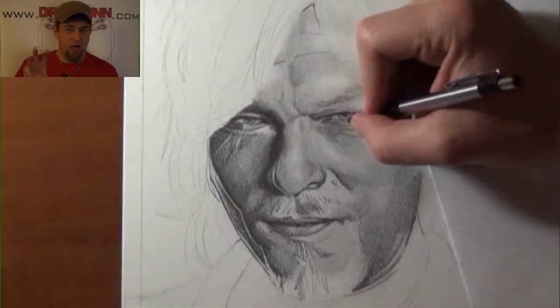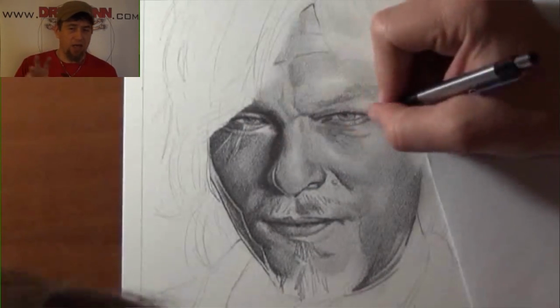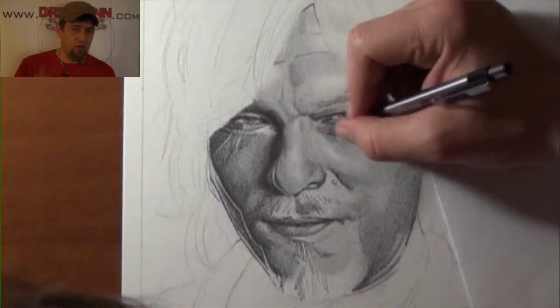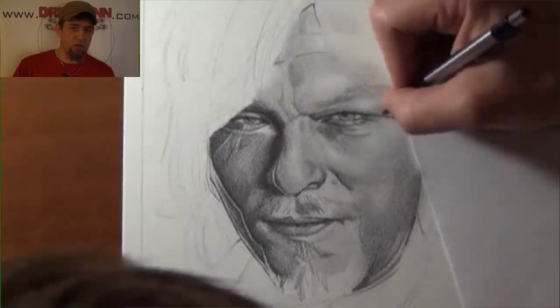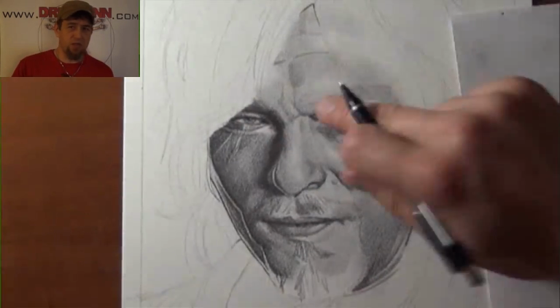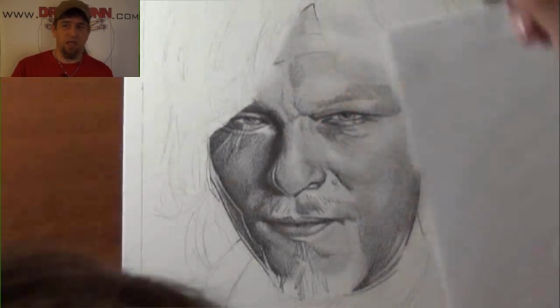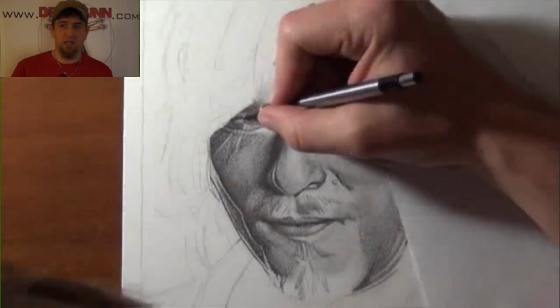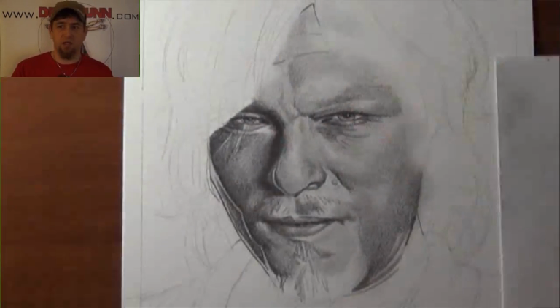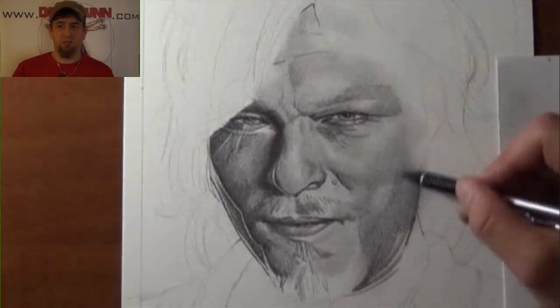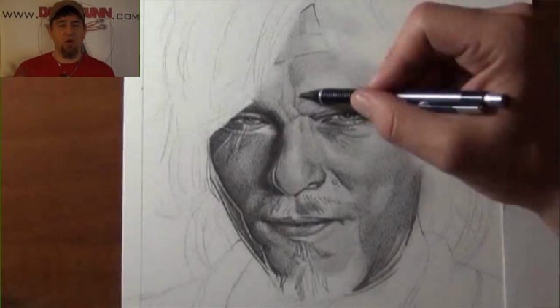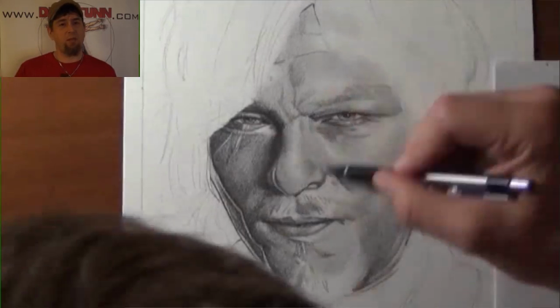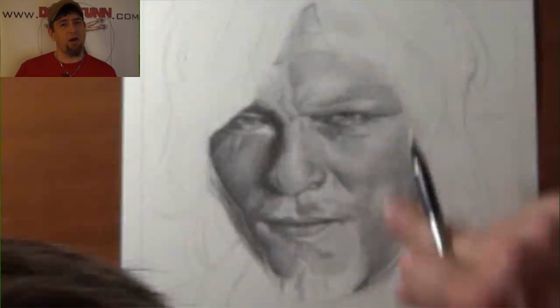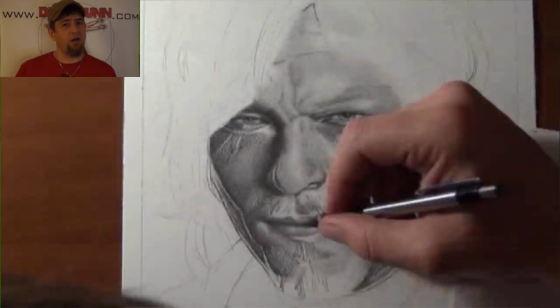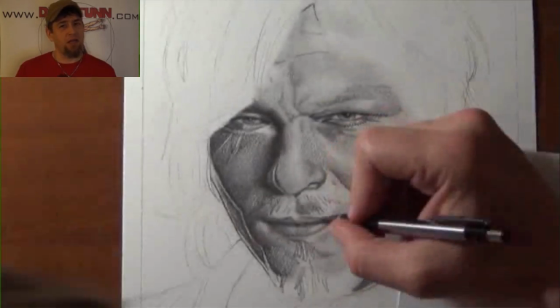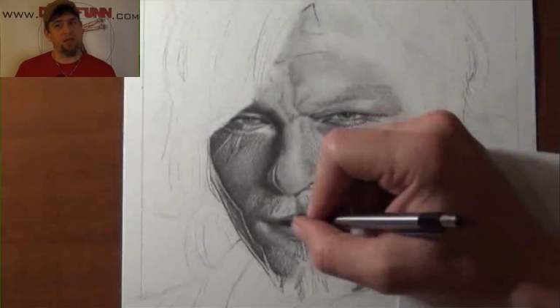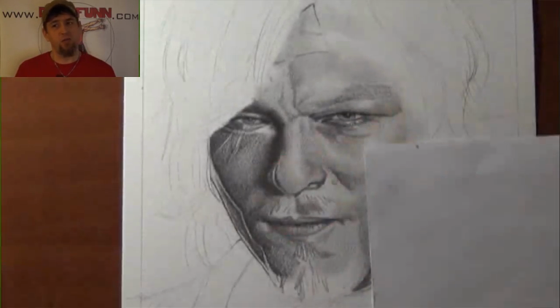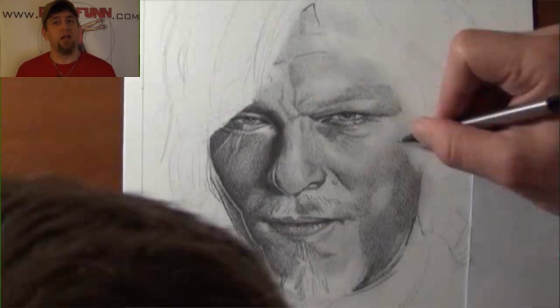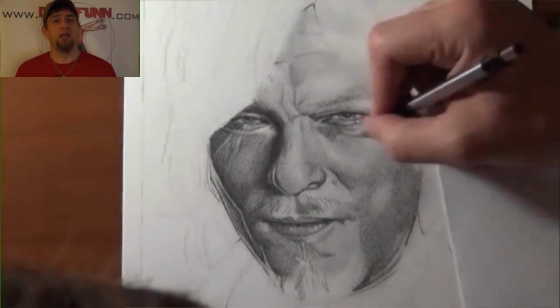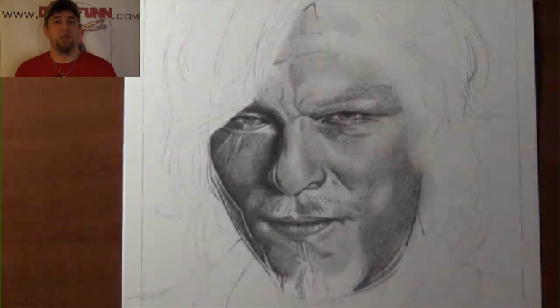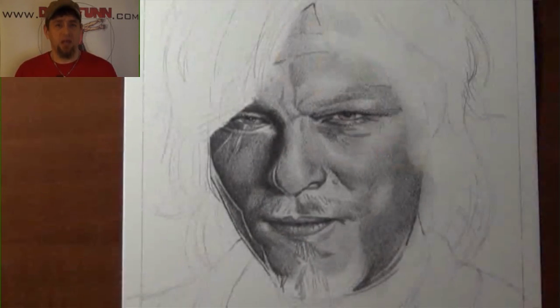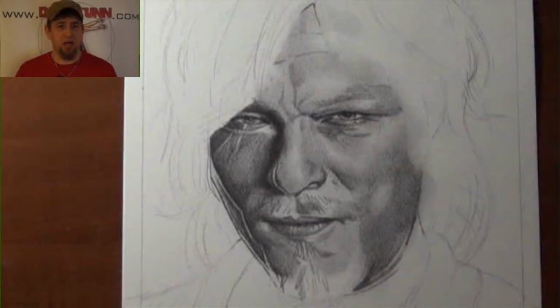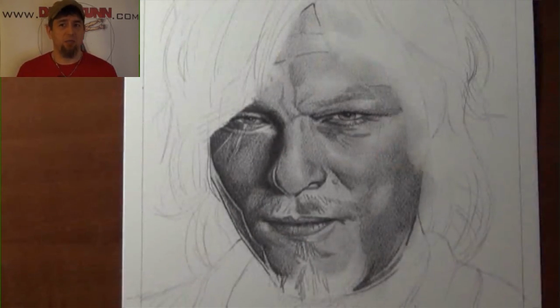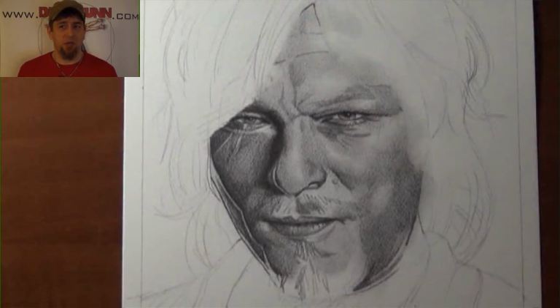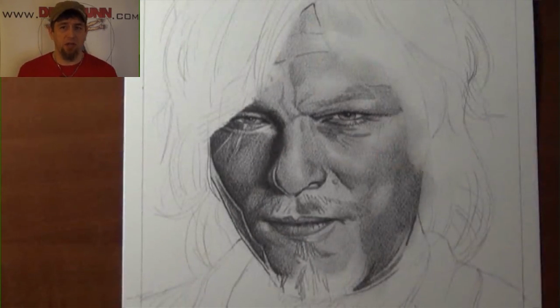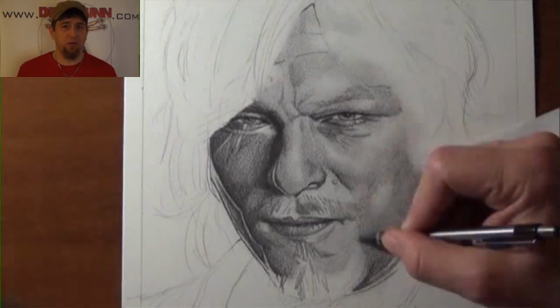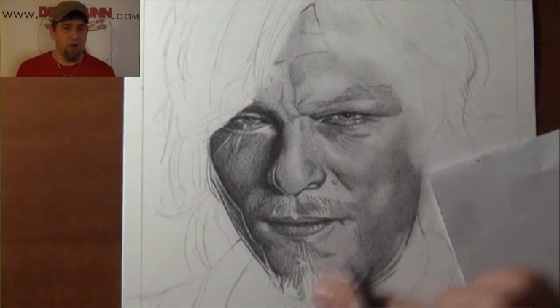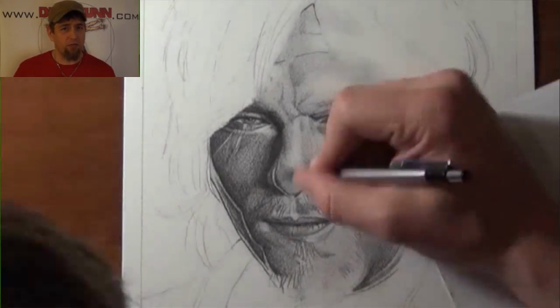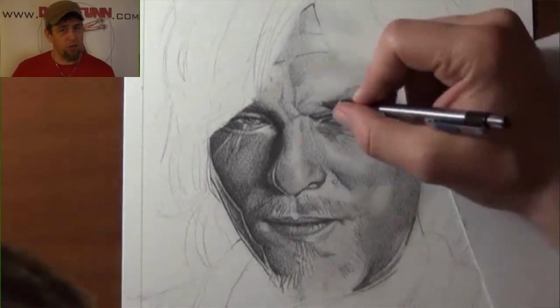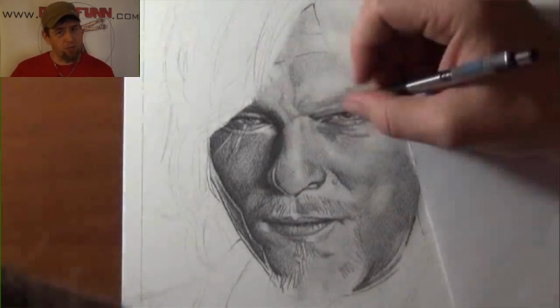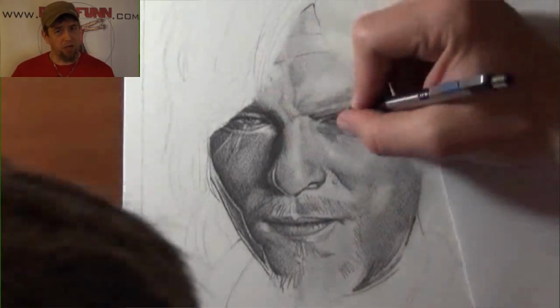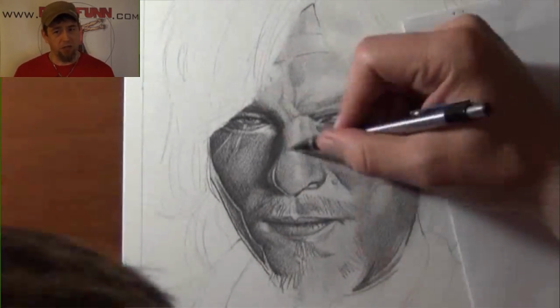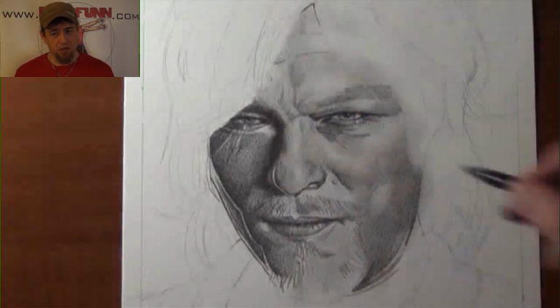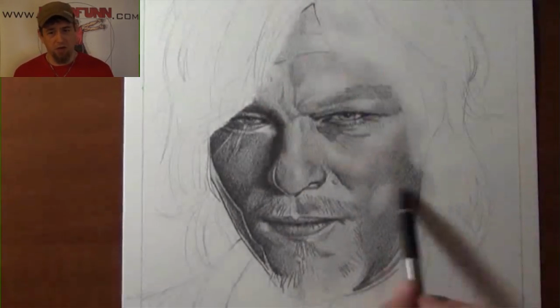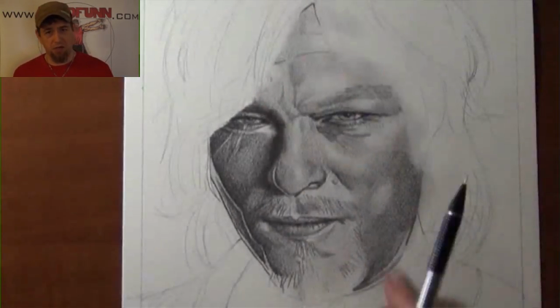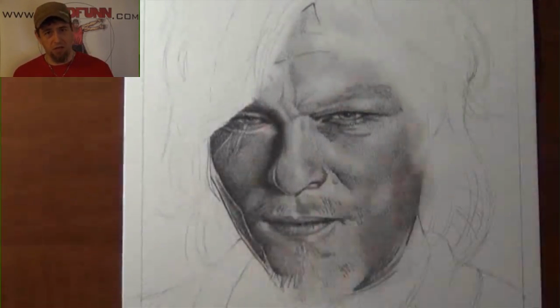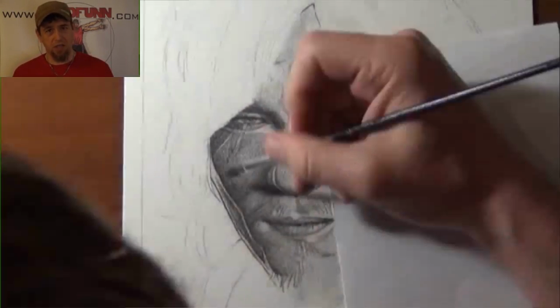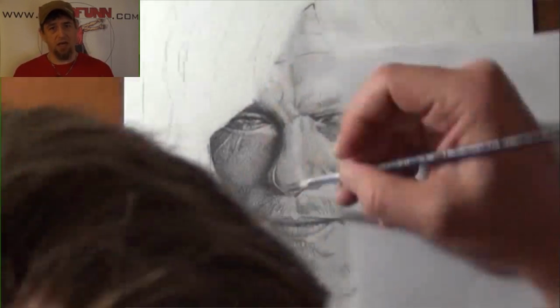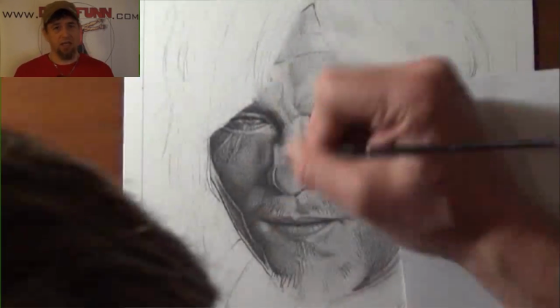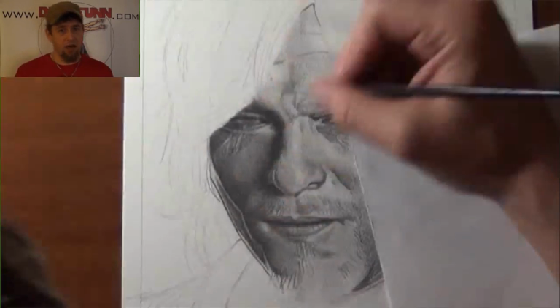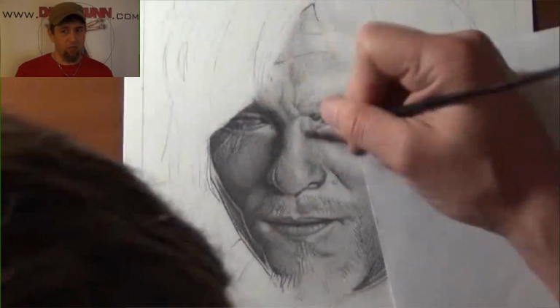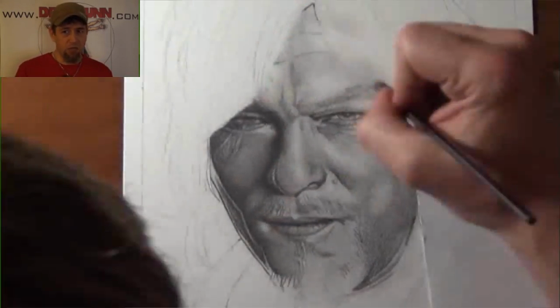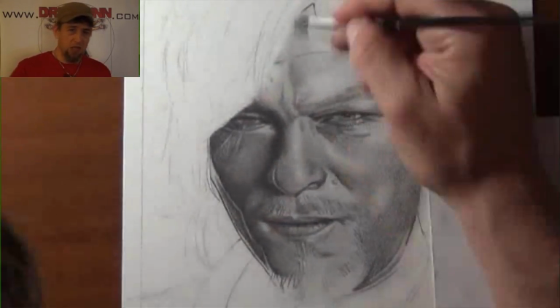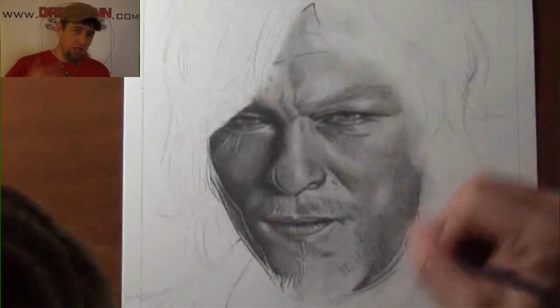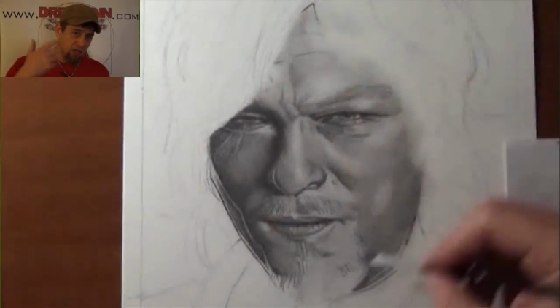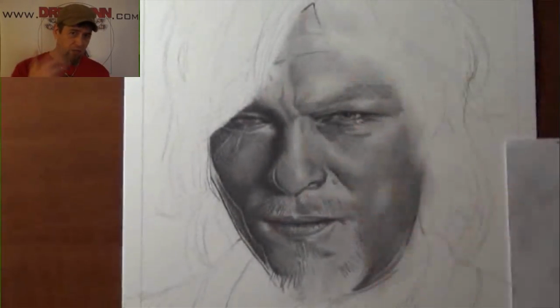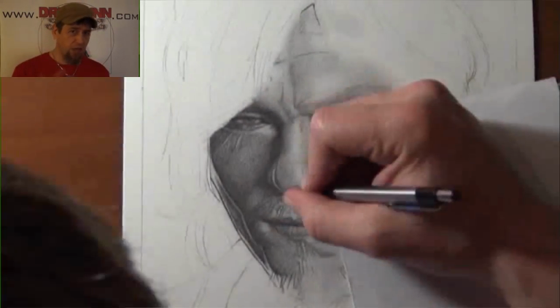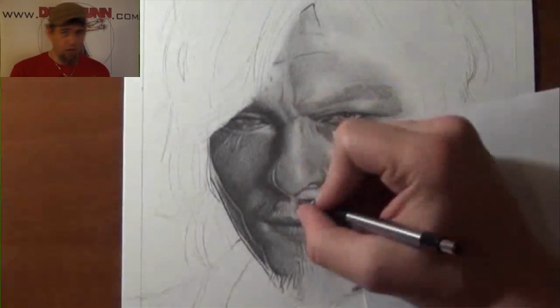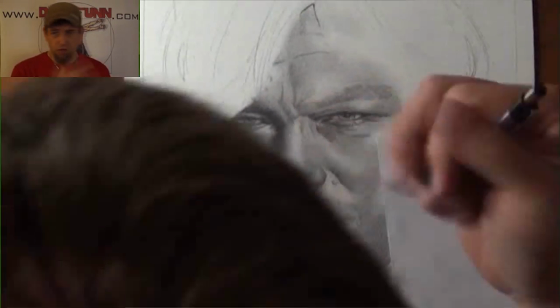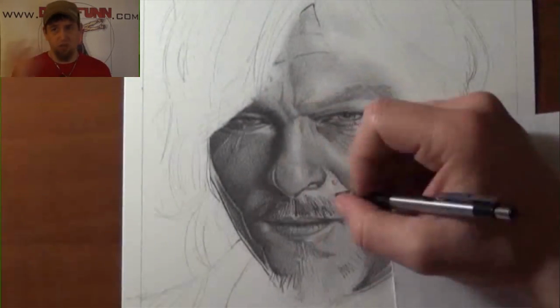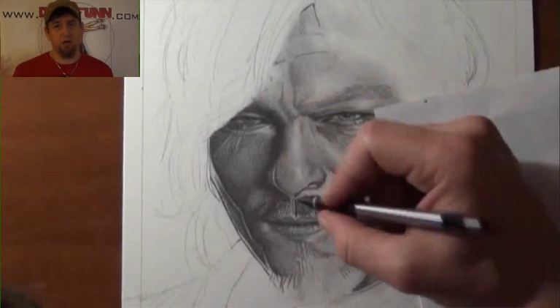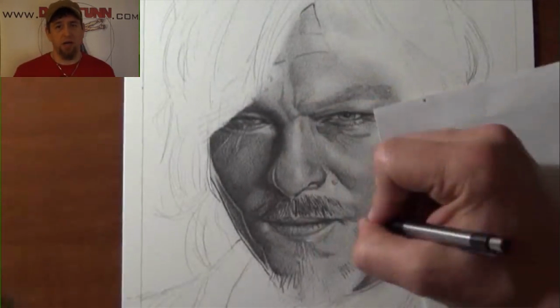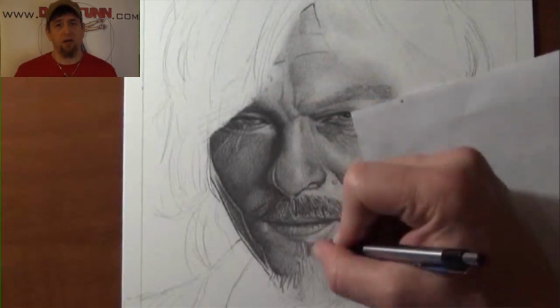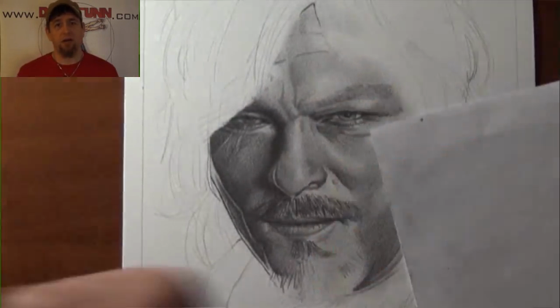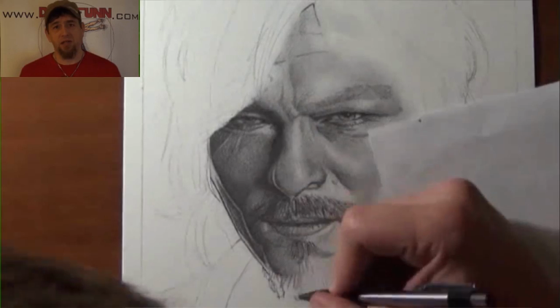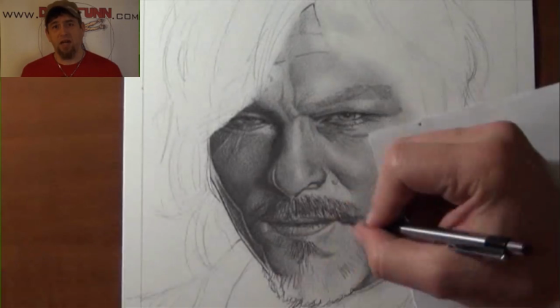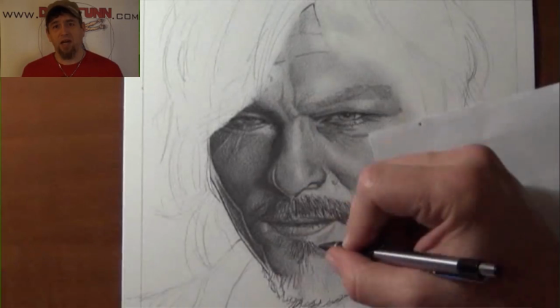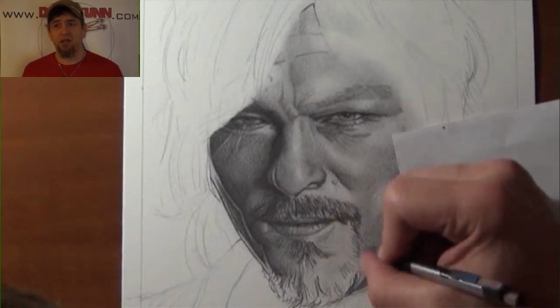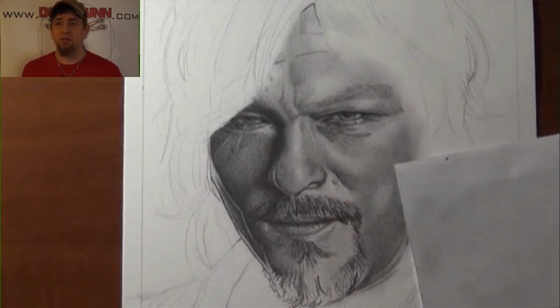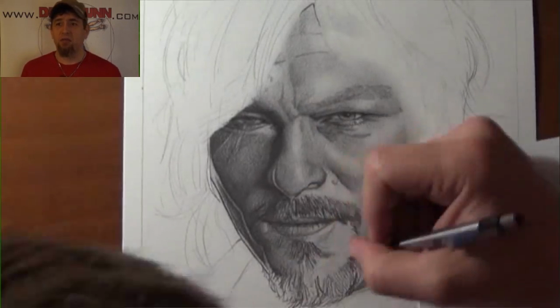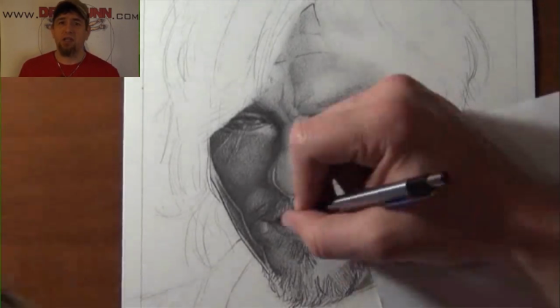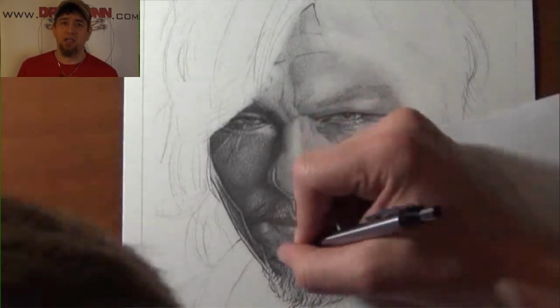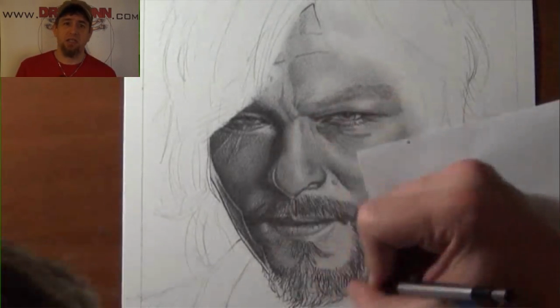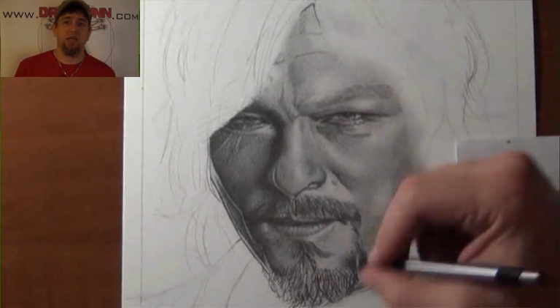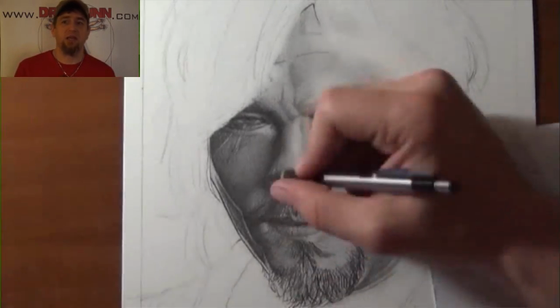I used these primarily, as well as a couple other reference pictures off to the side, to help fill out certain areas that I couldn't really see.